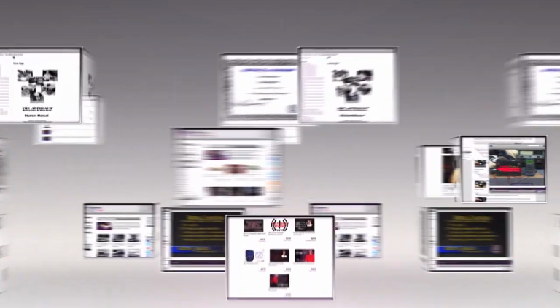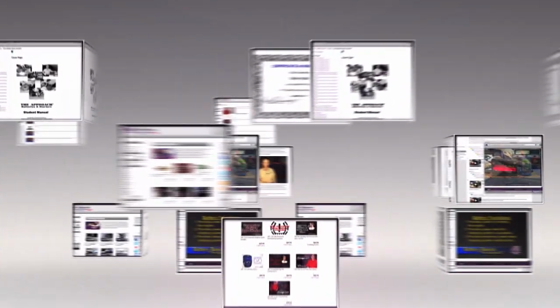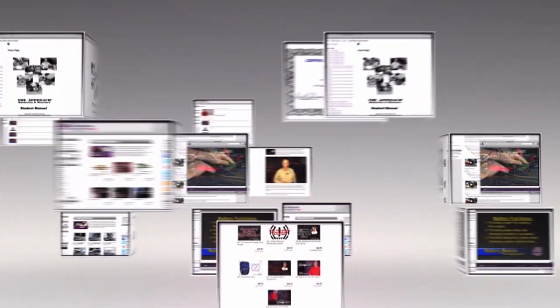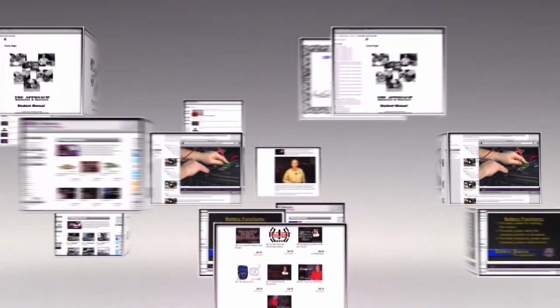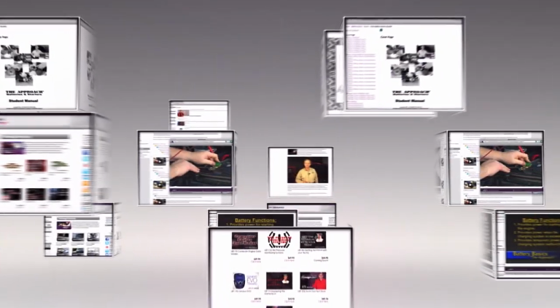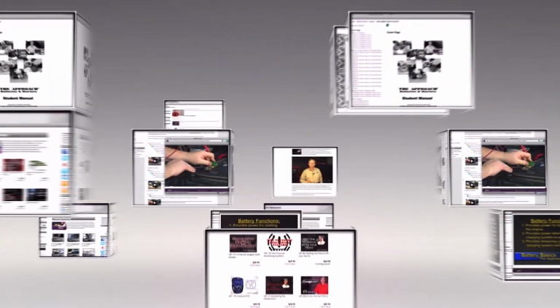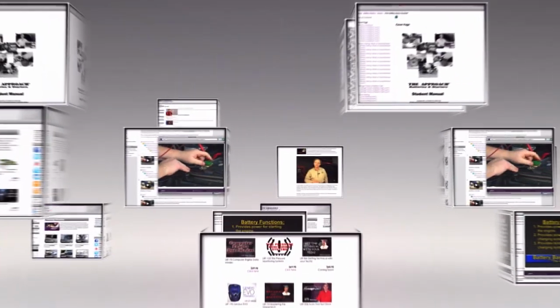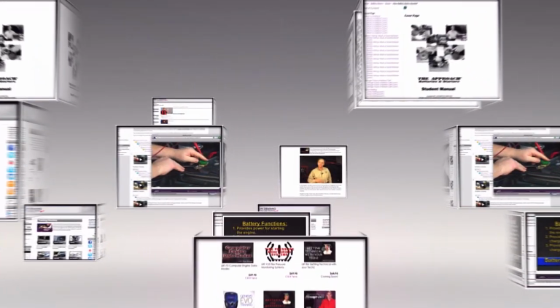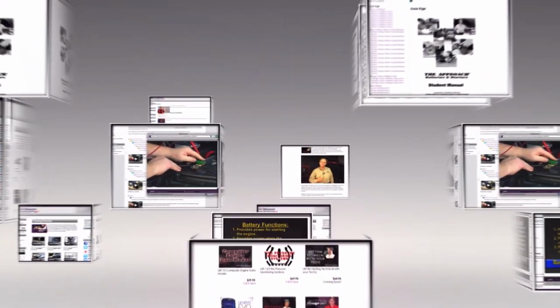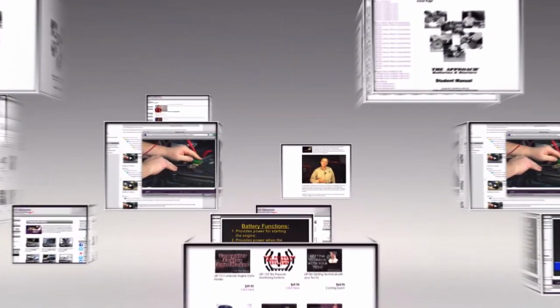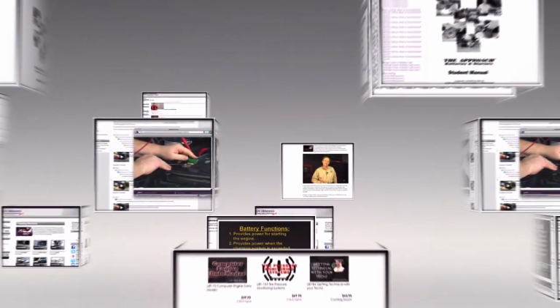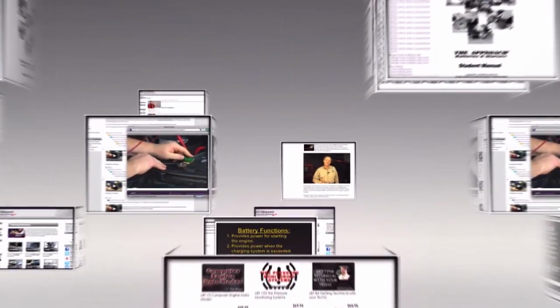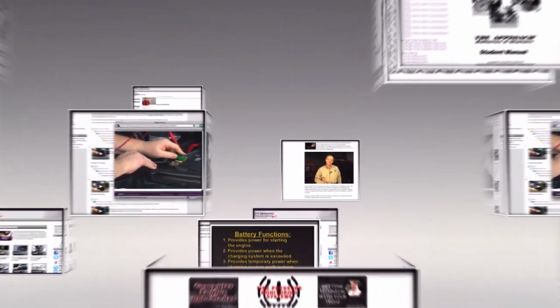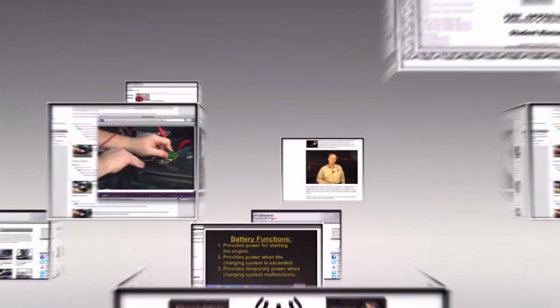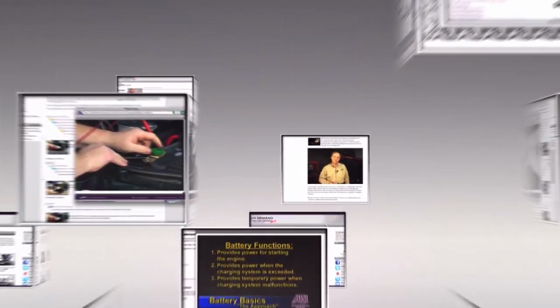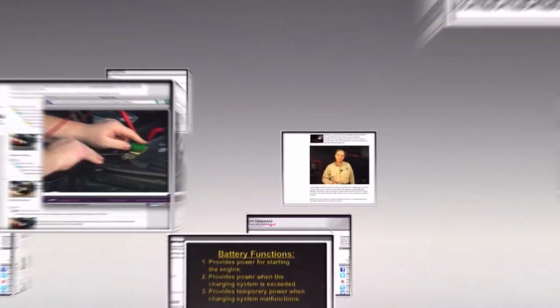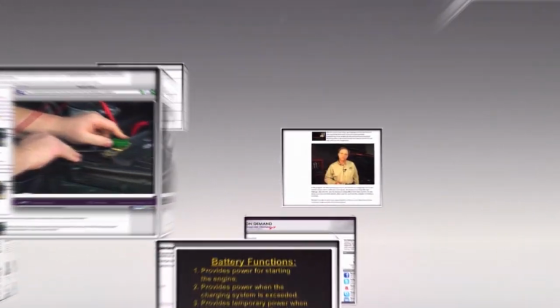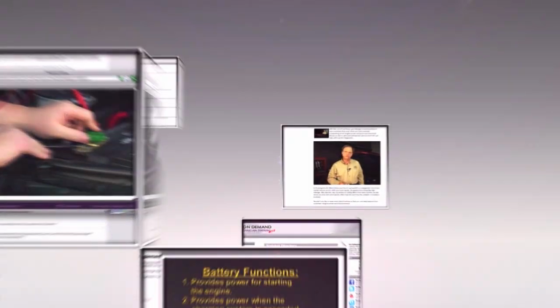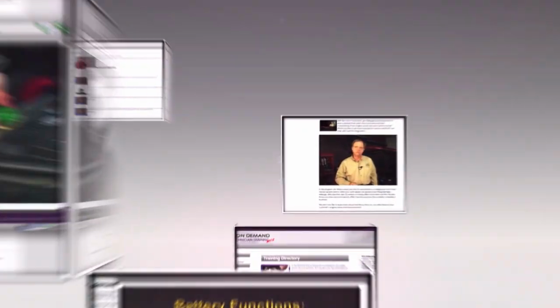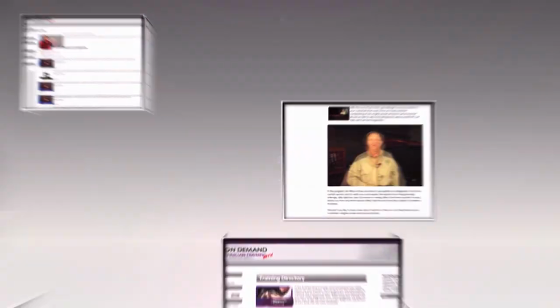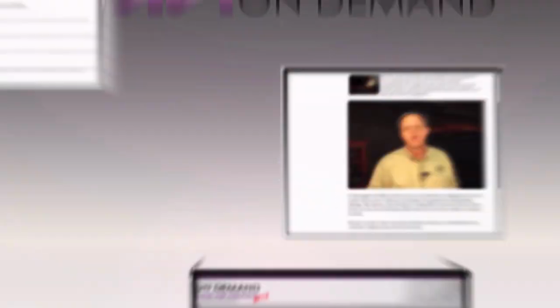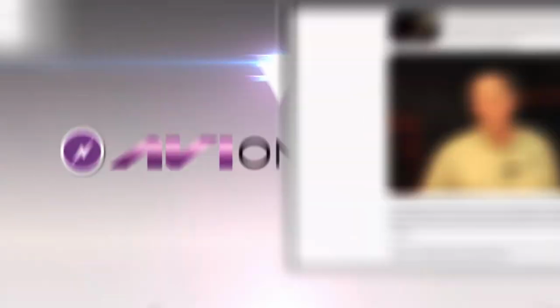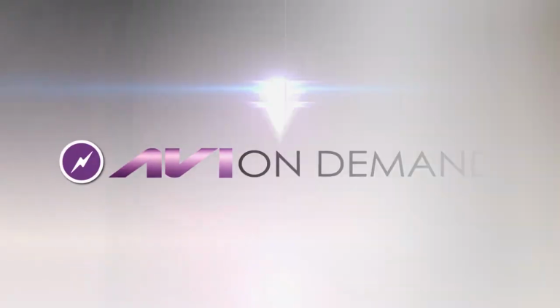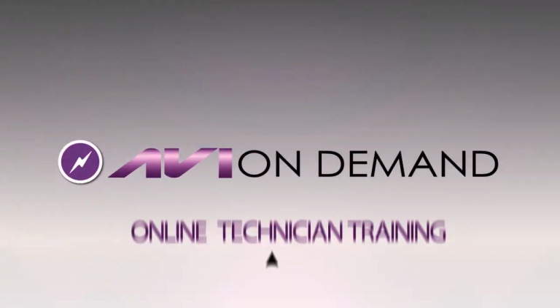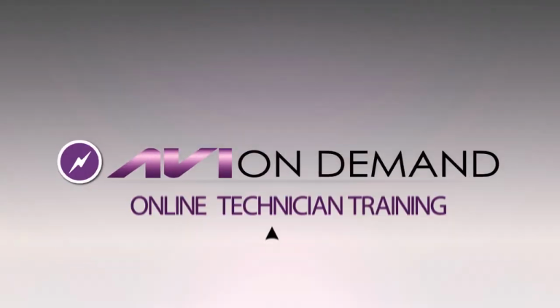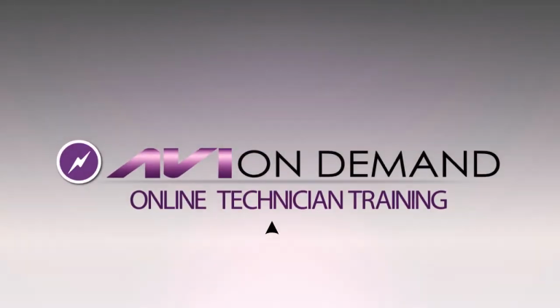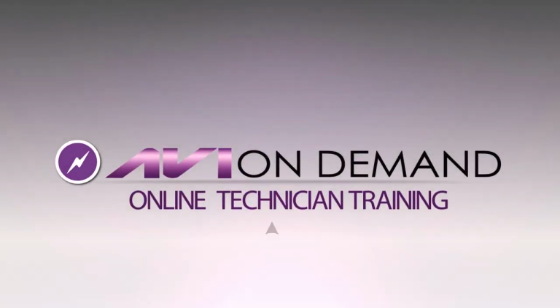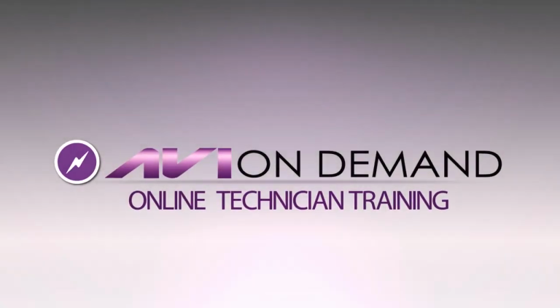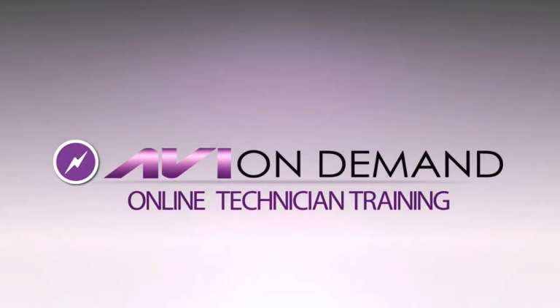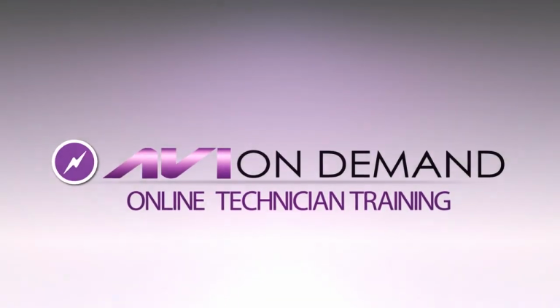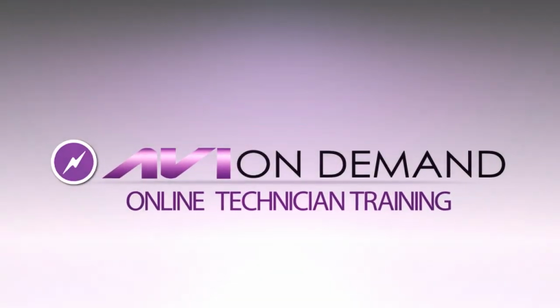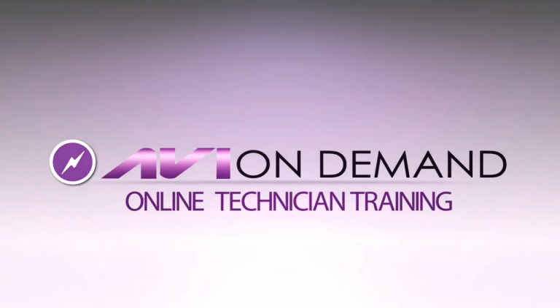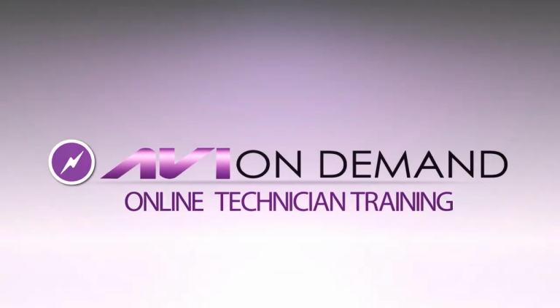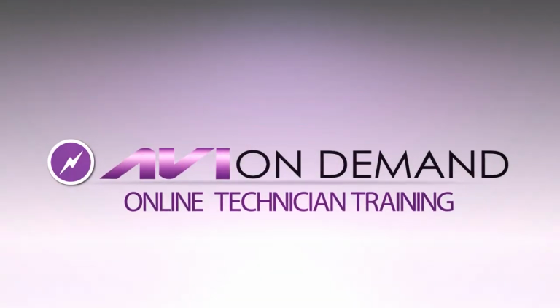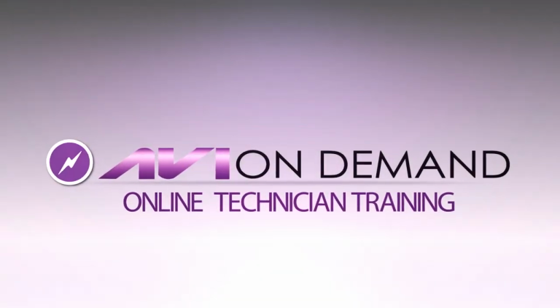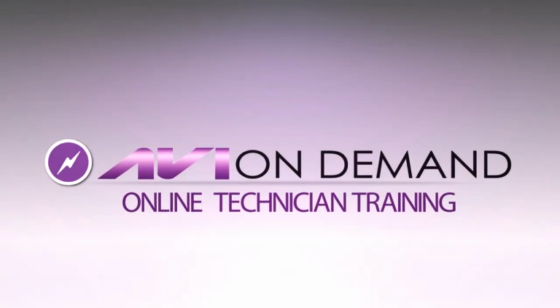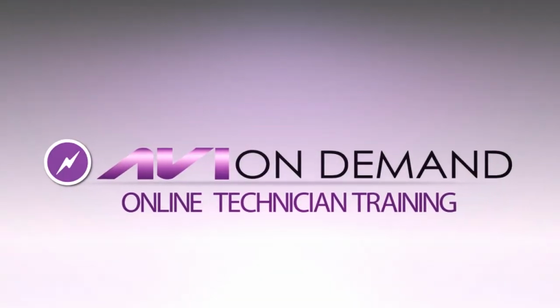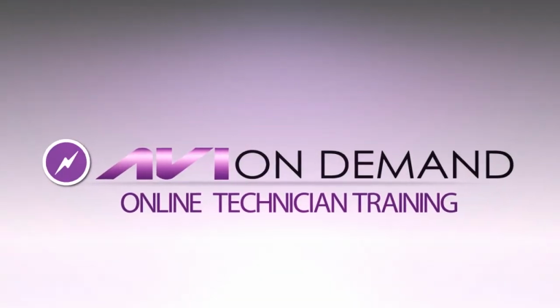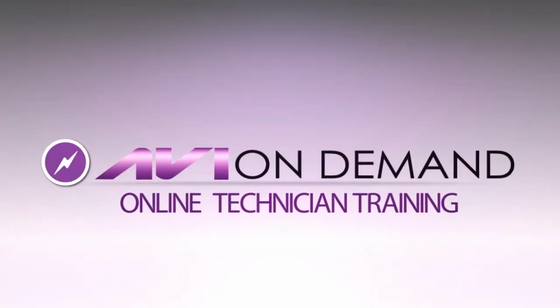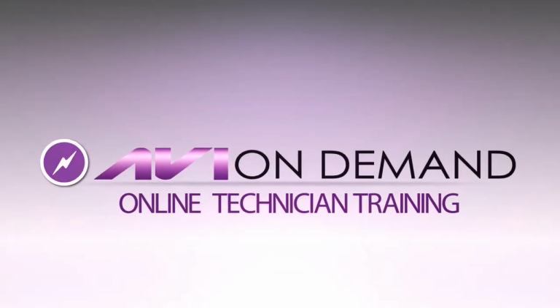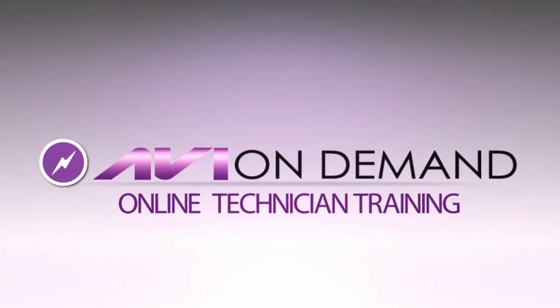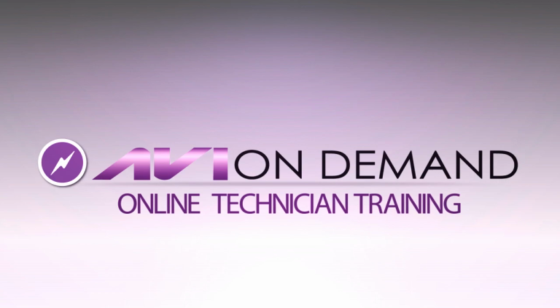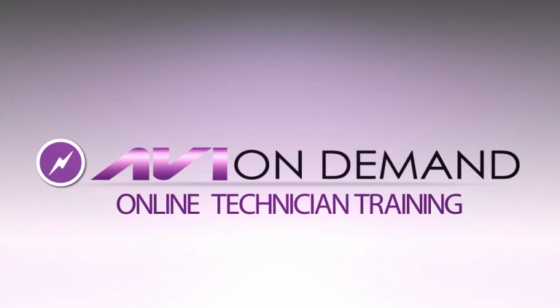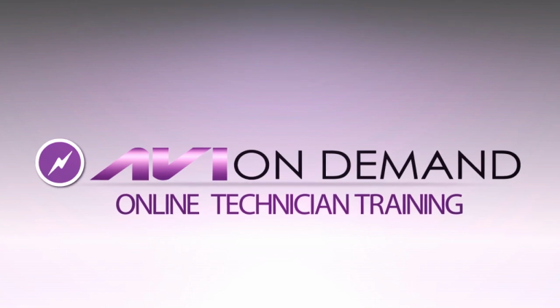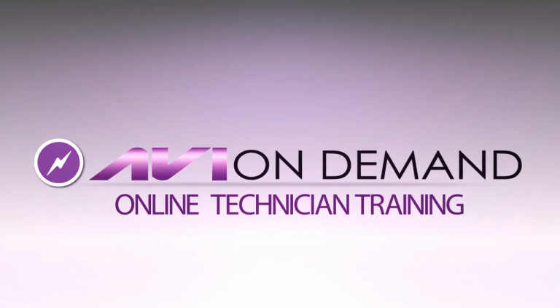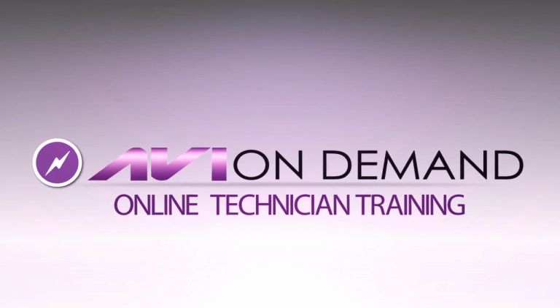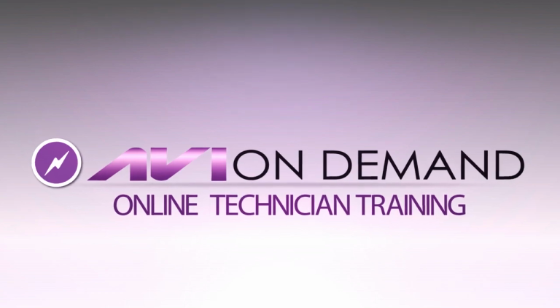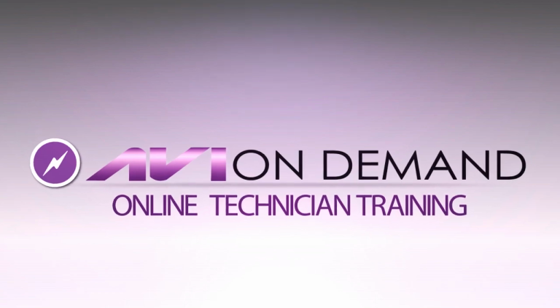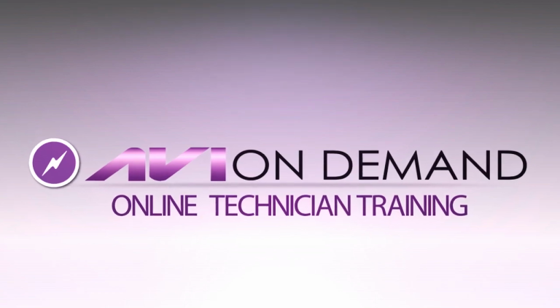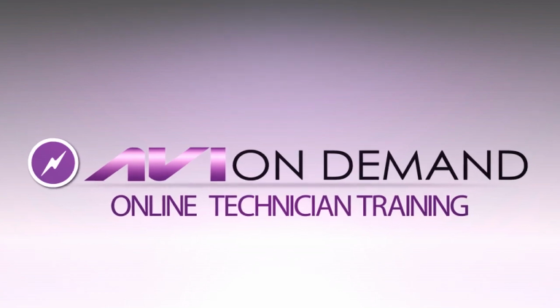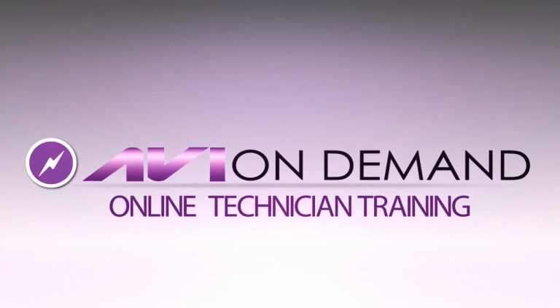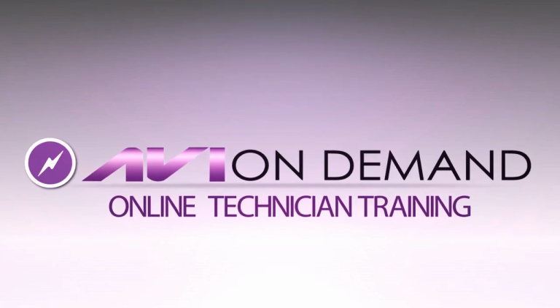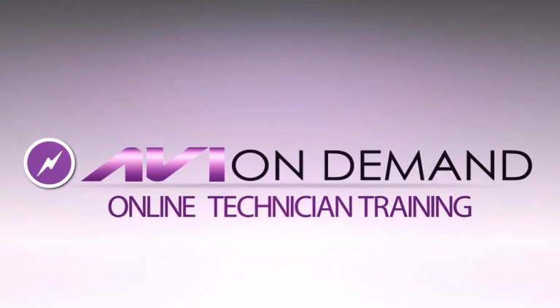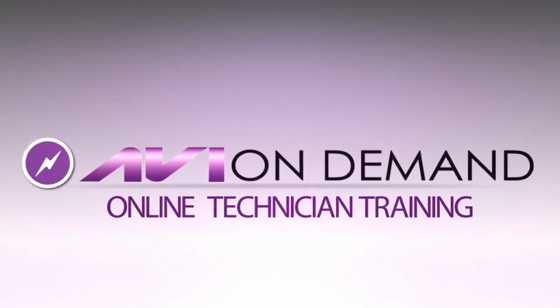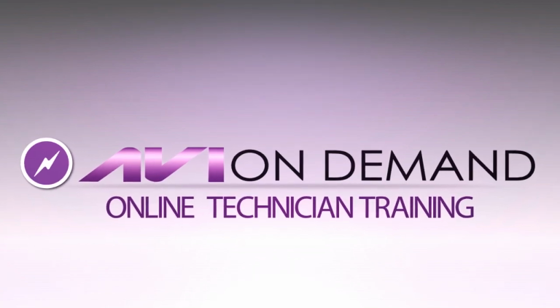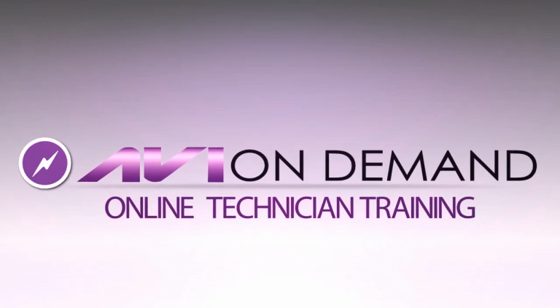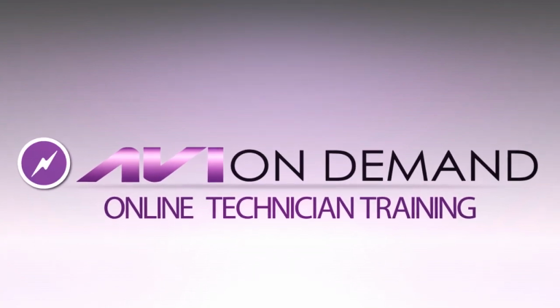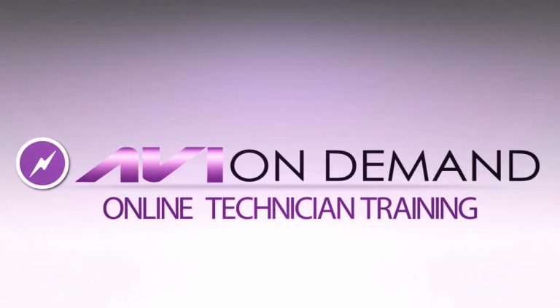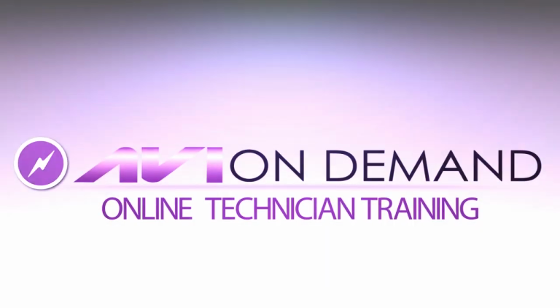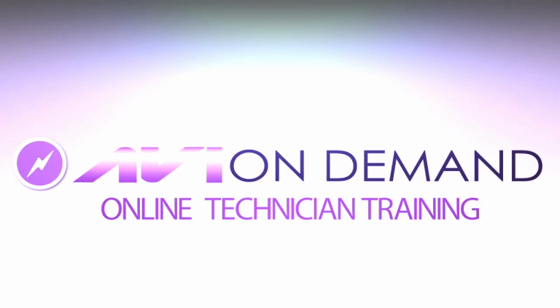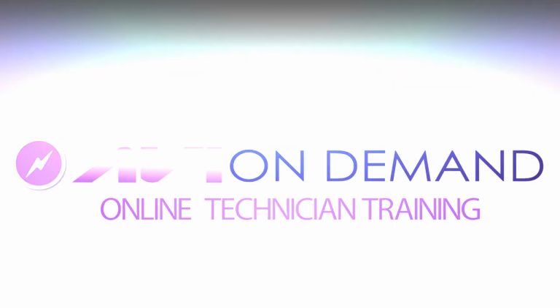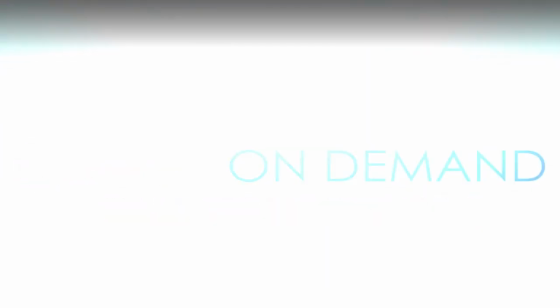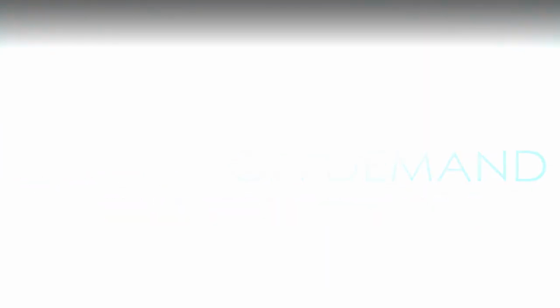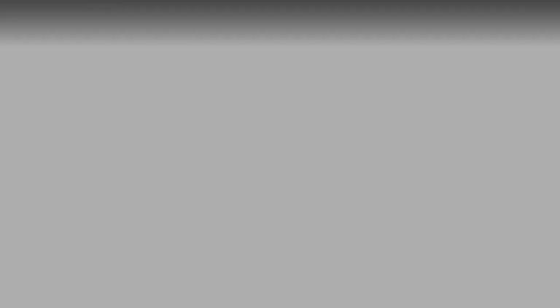AVIonDemand.com. Automotive training you can receive anywhere, anytime. Your online training starts here.